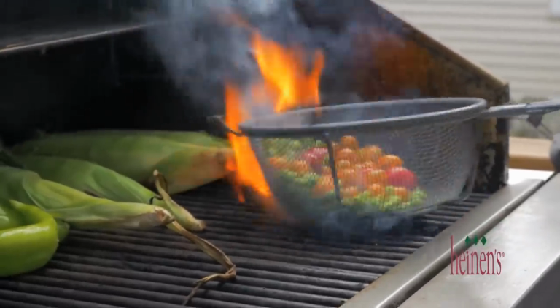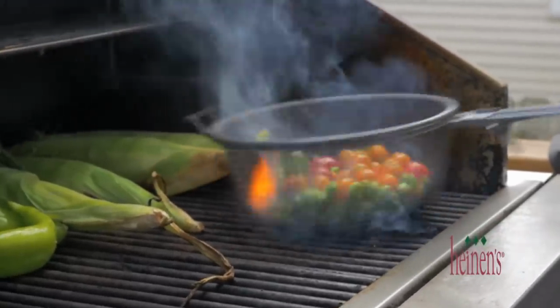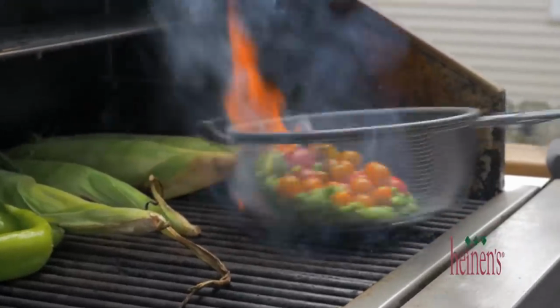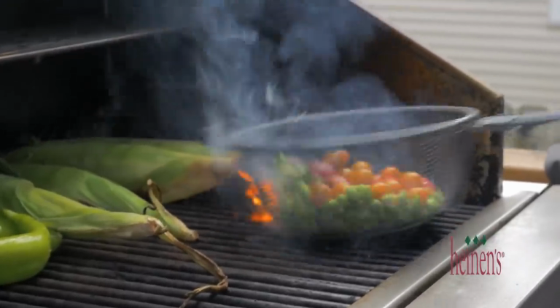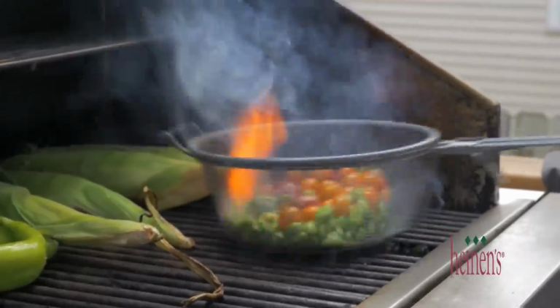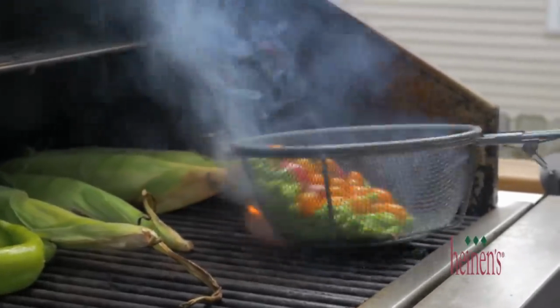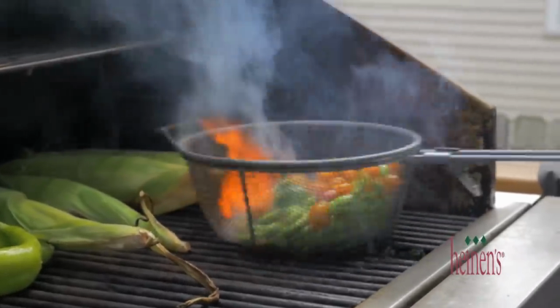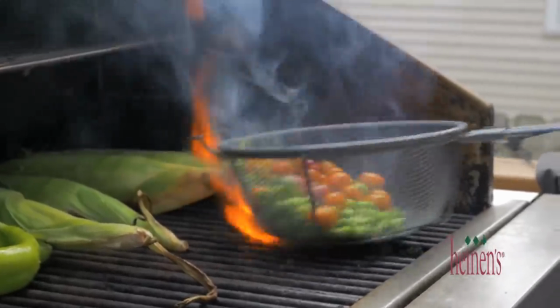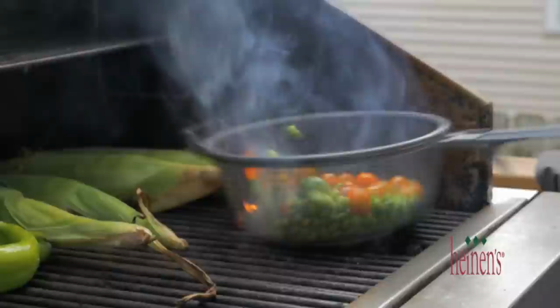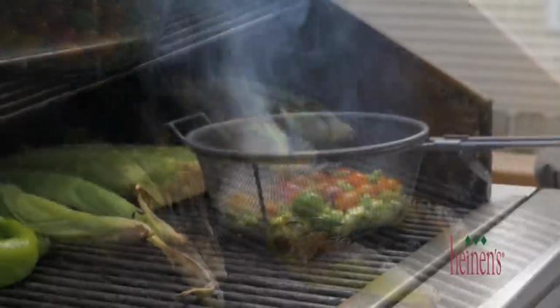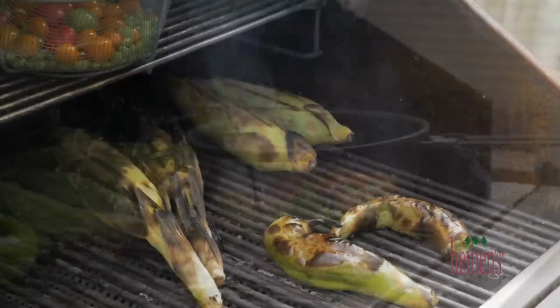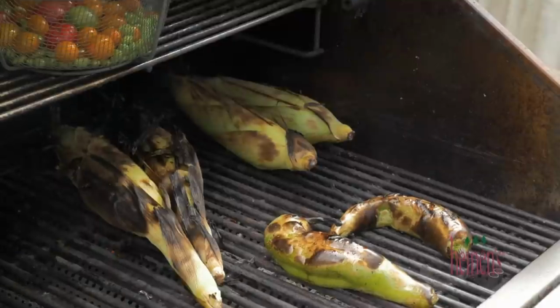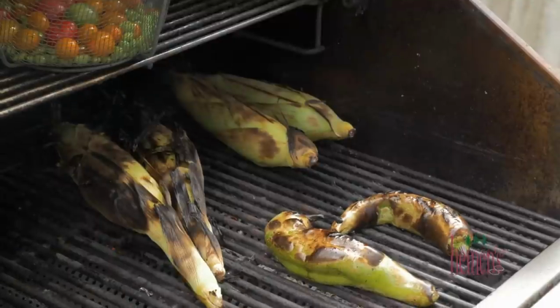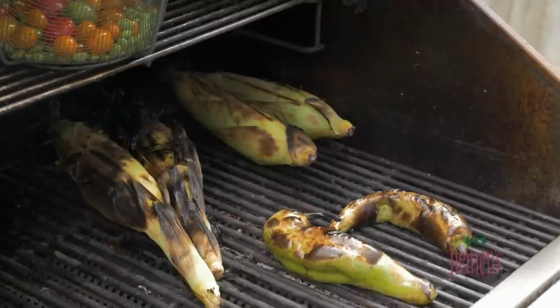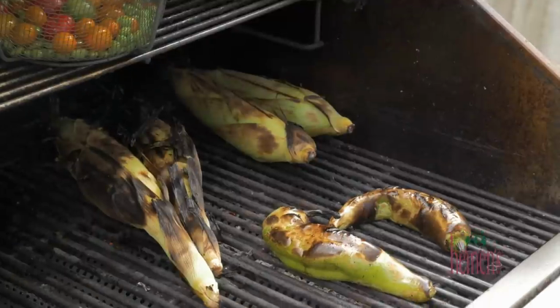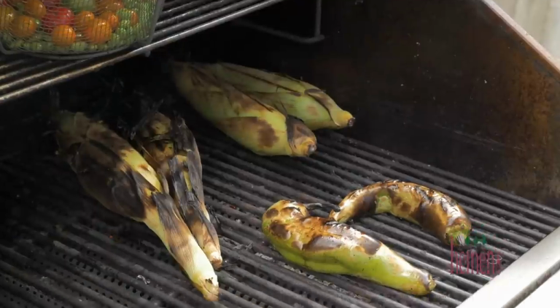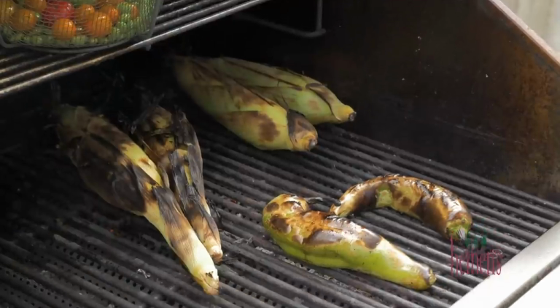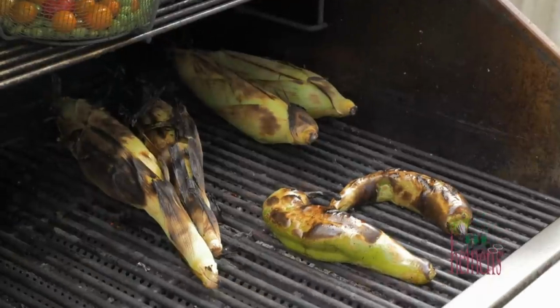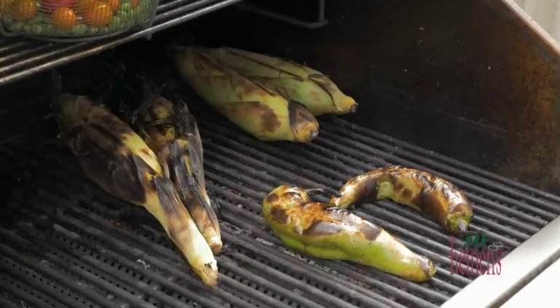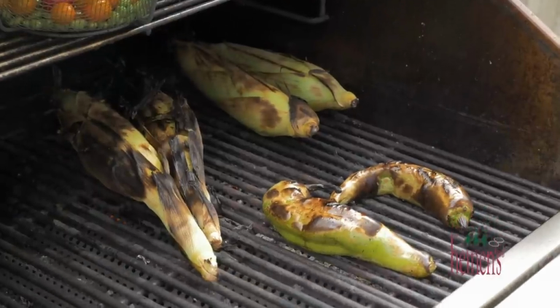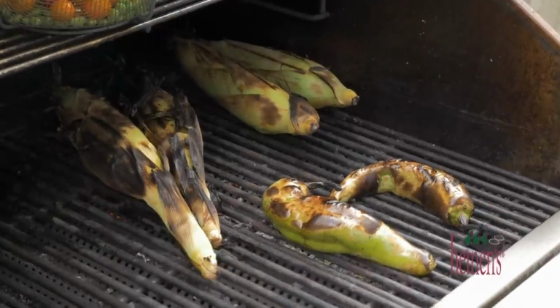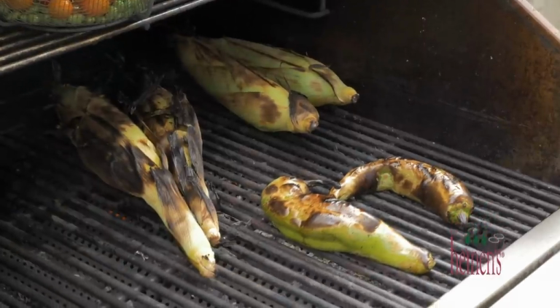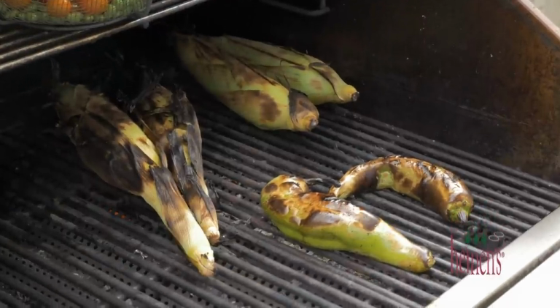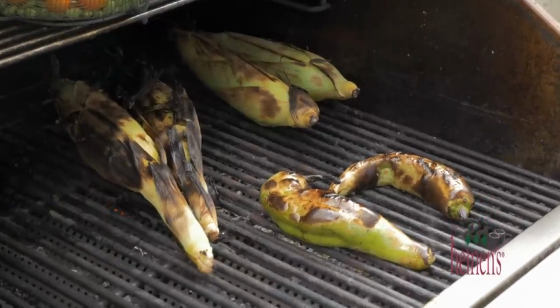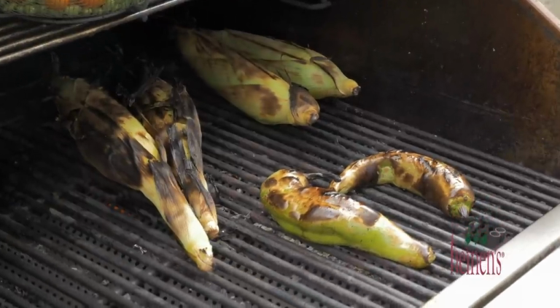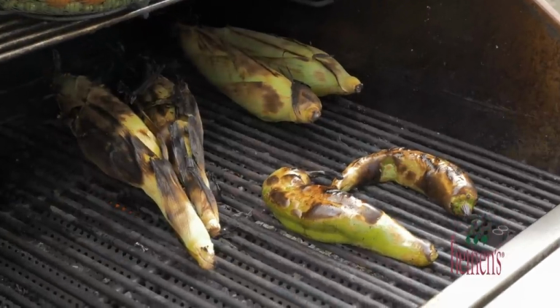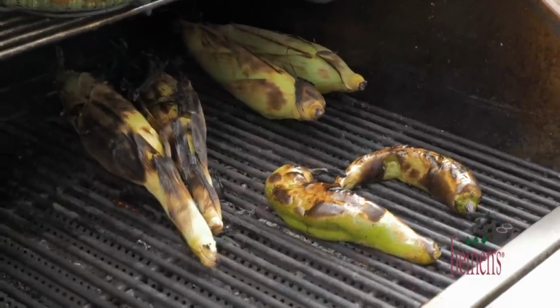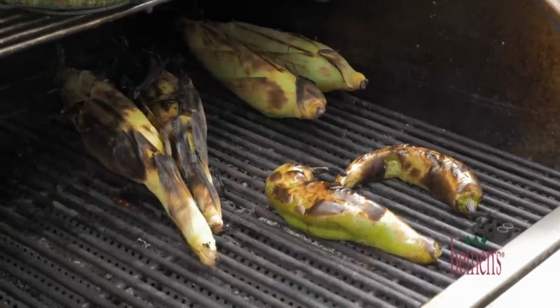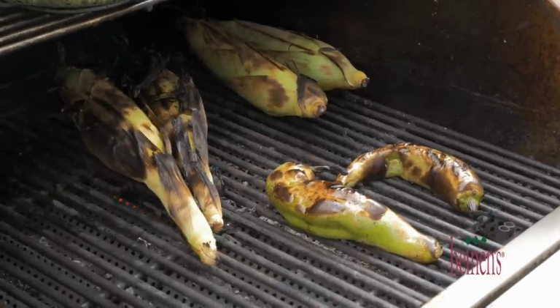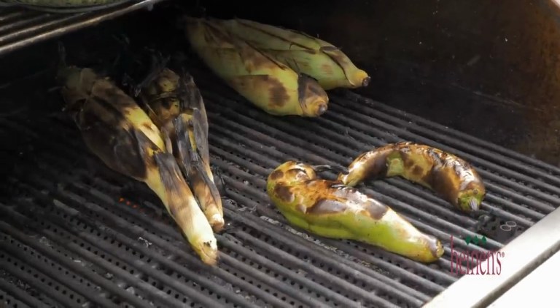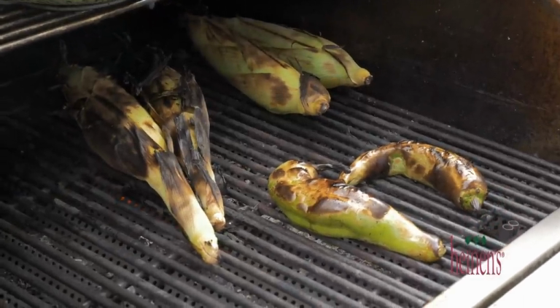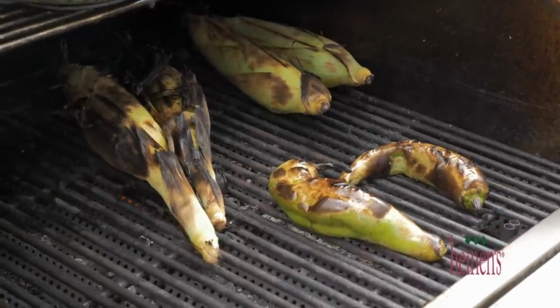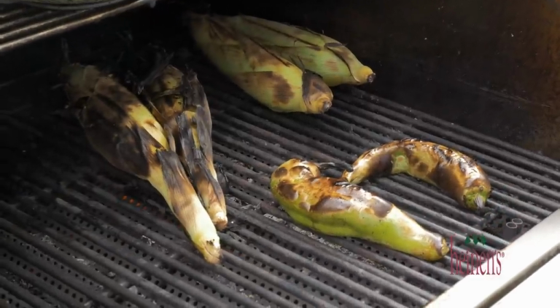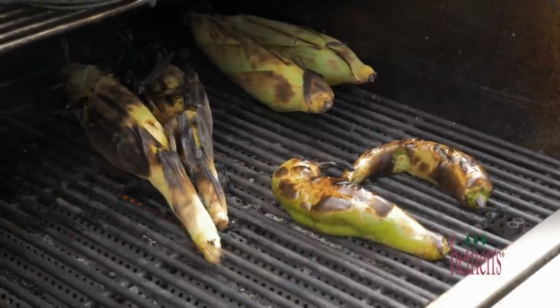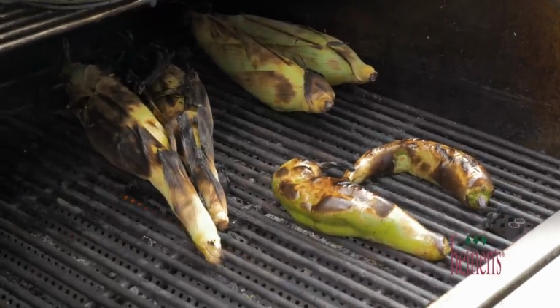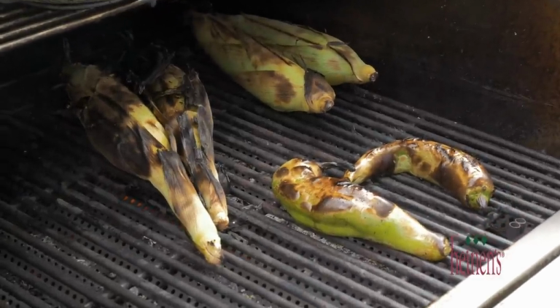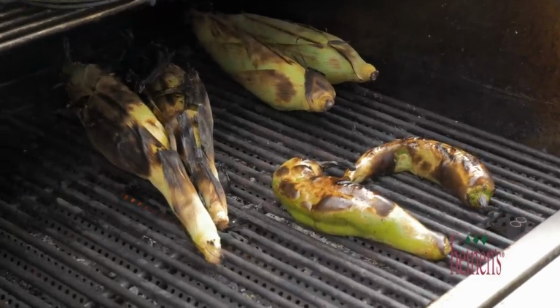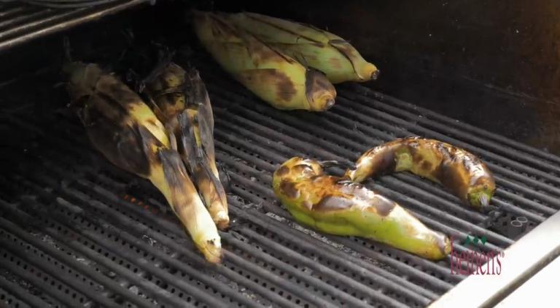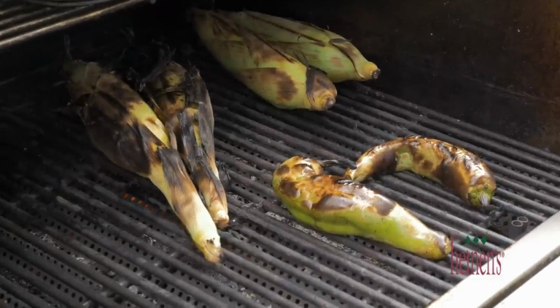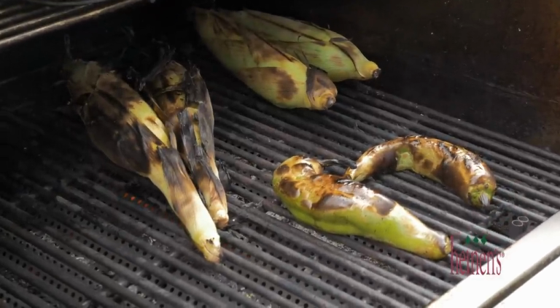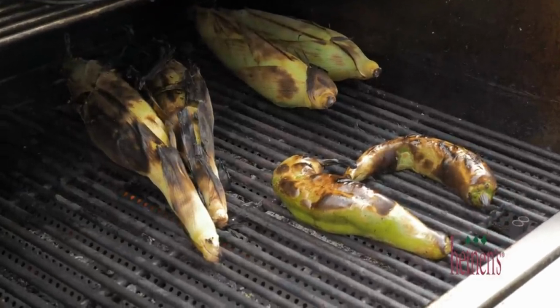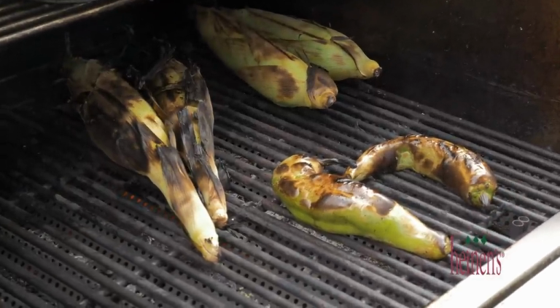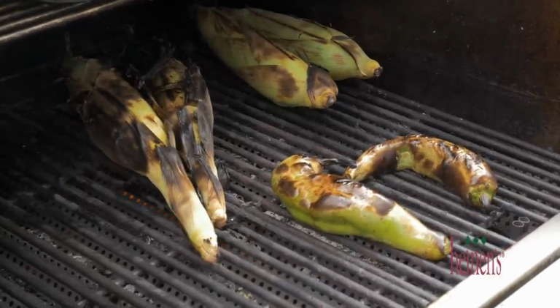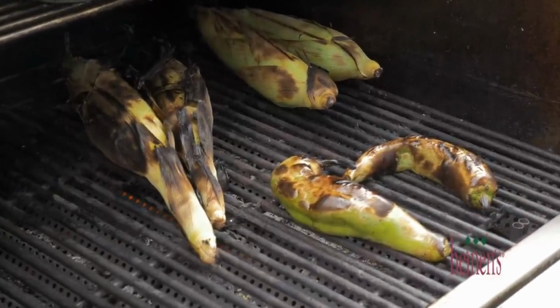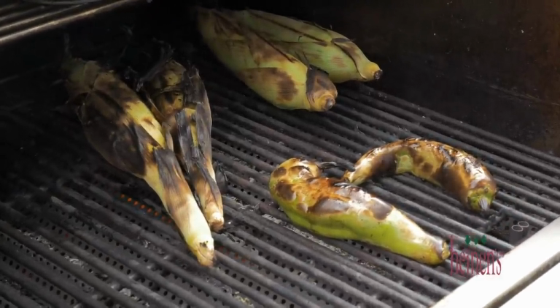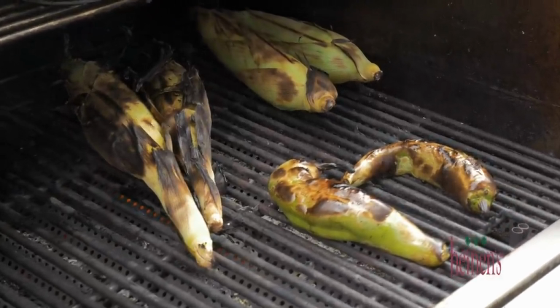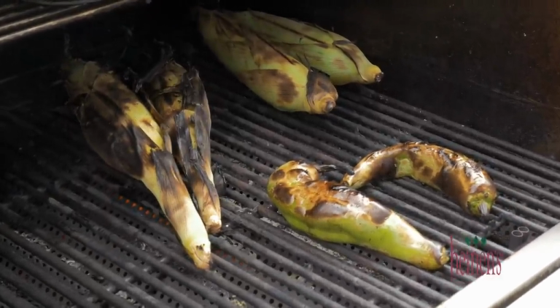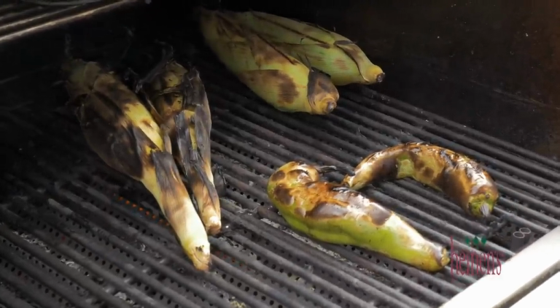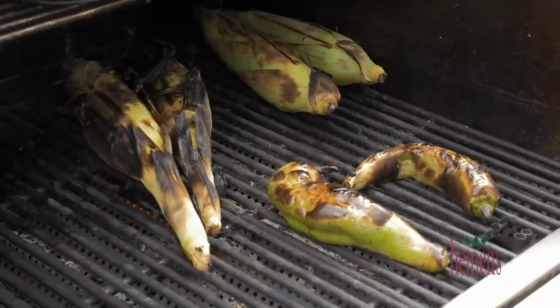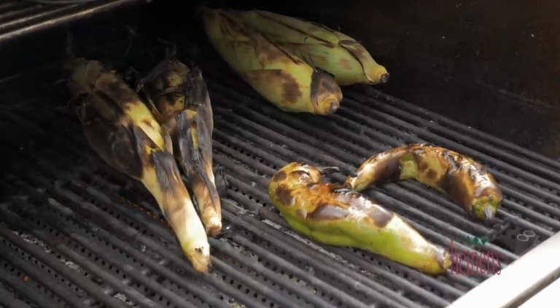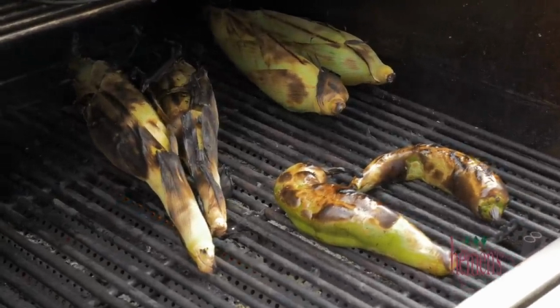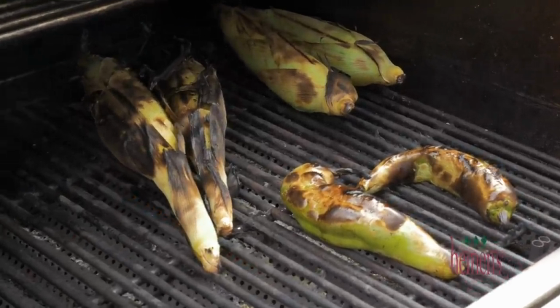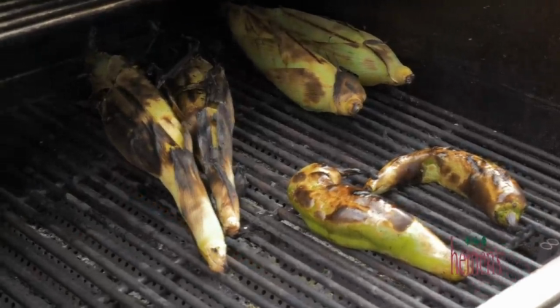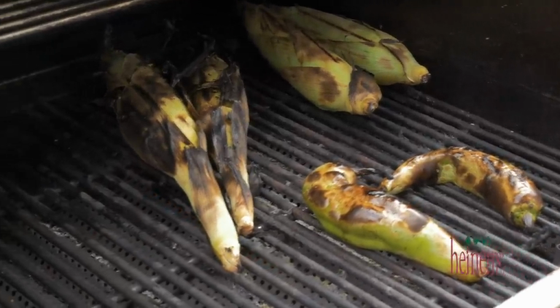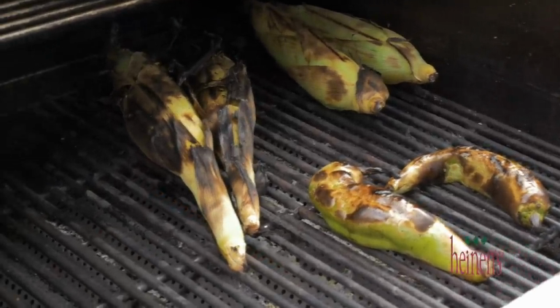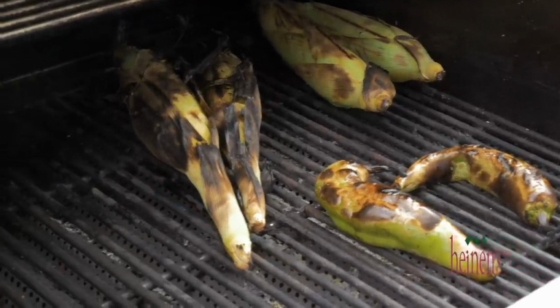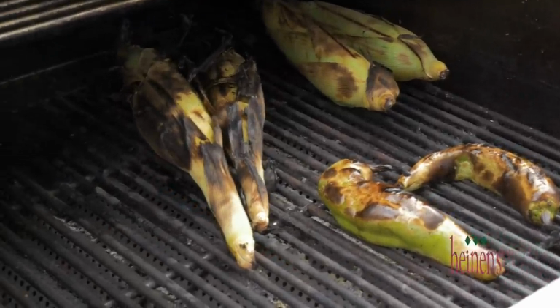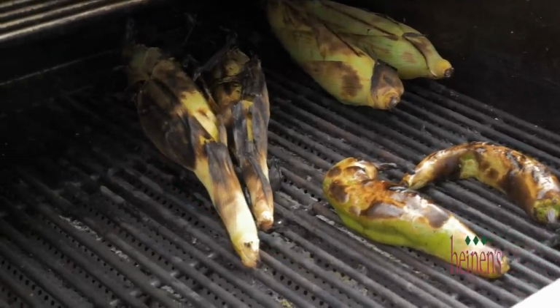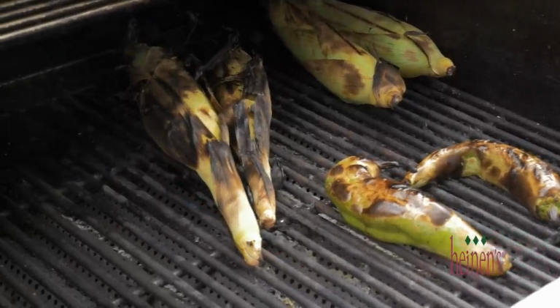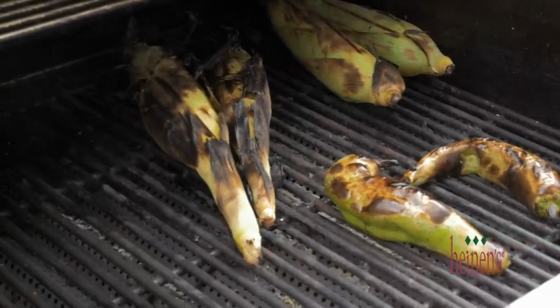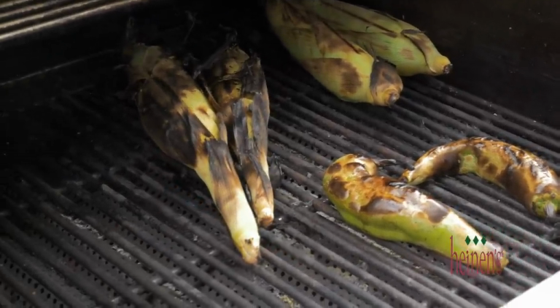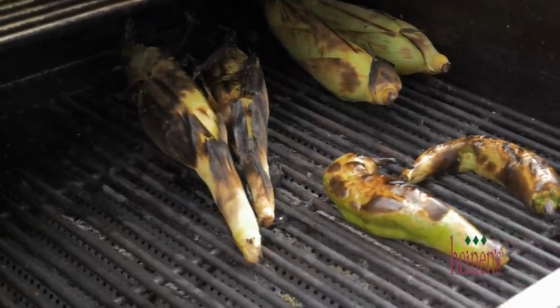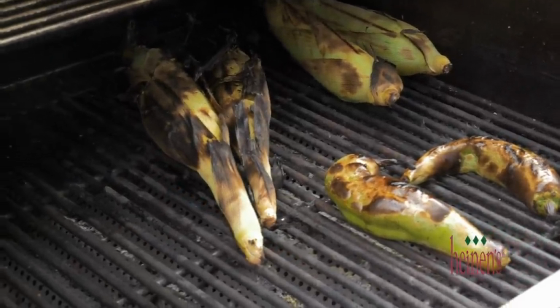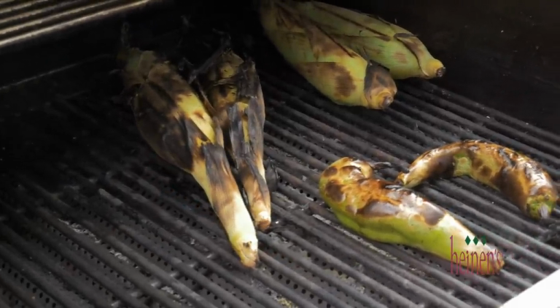All in all, this takes about 15 minutes. We'll come back inside and put on the fish before we prep up the veggies.